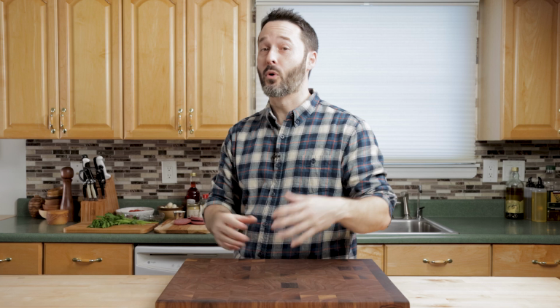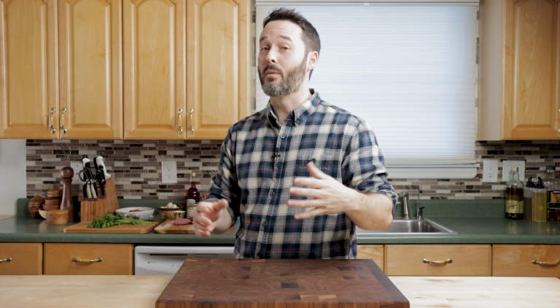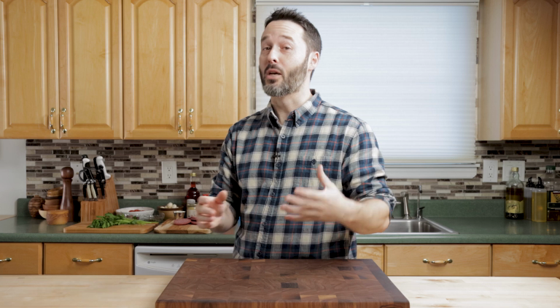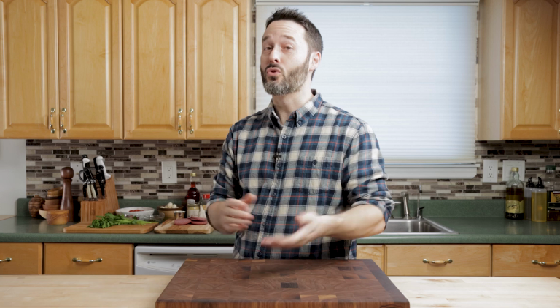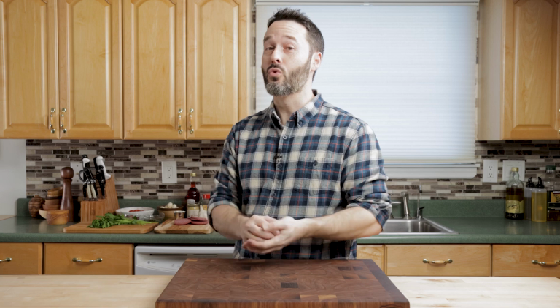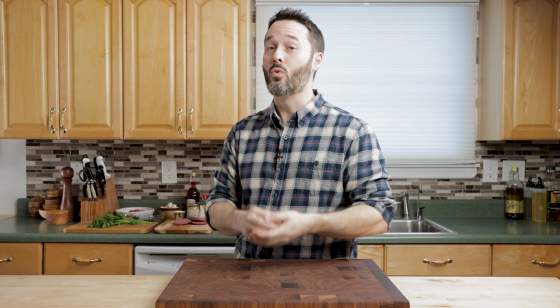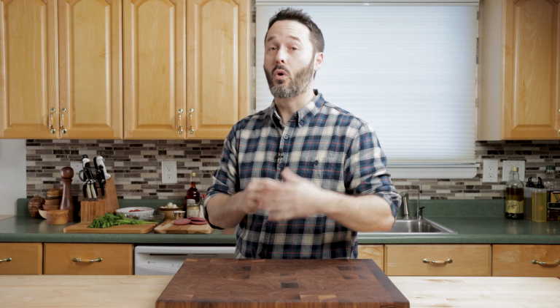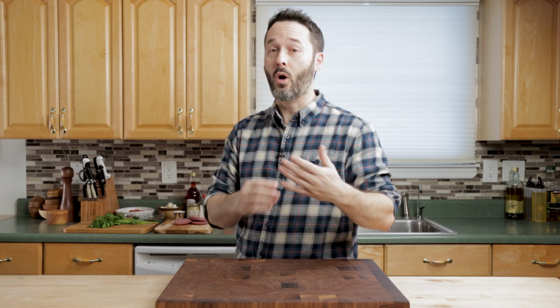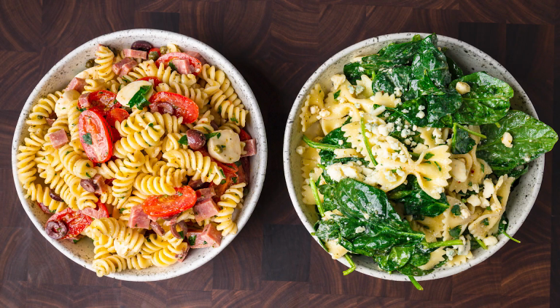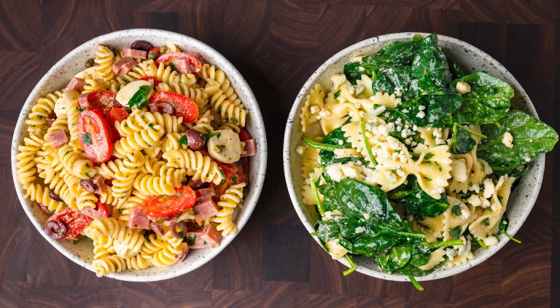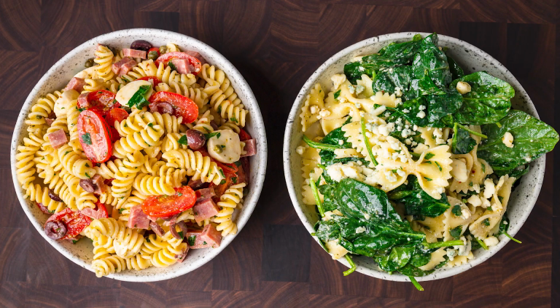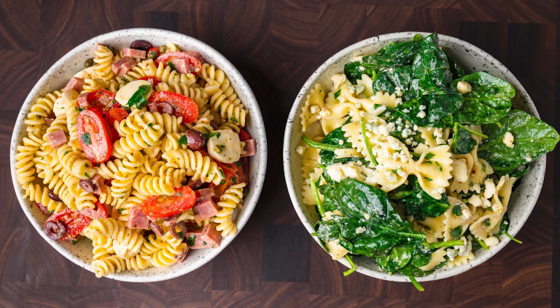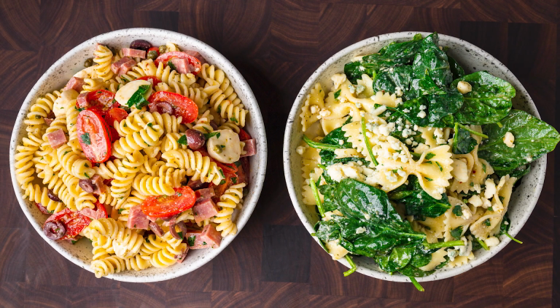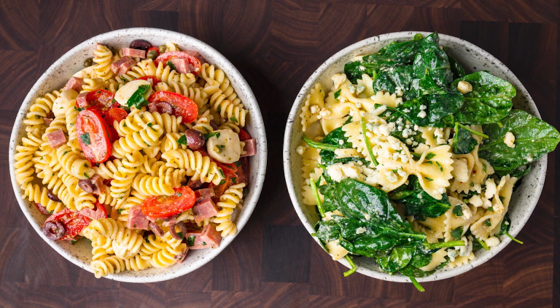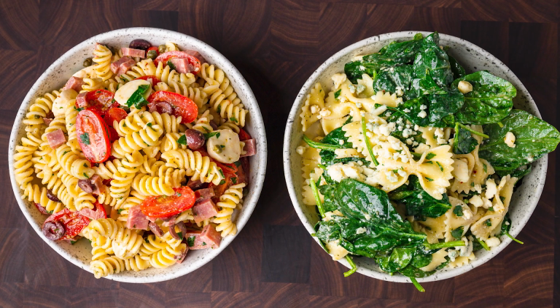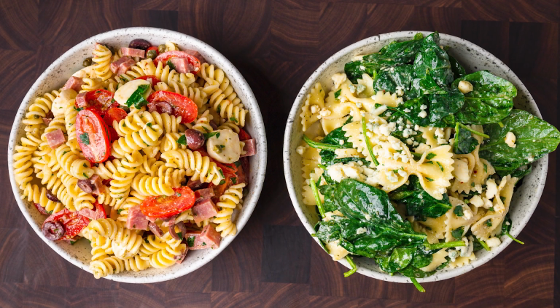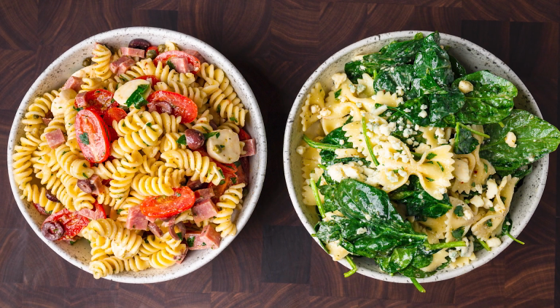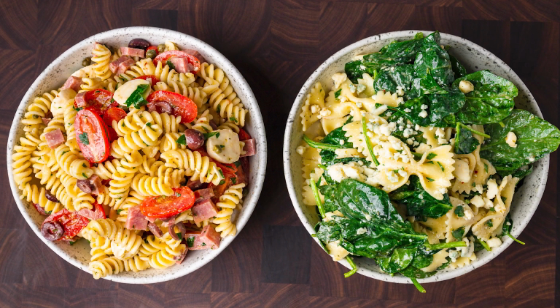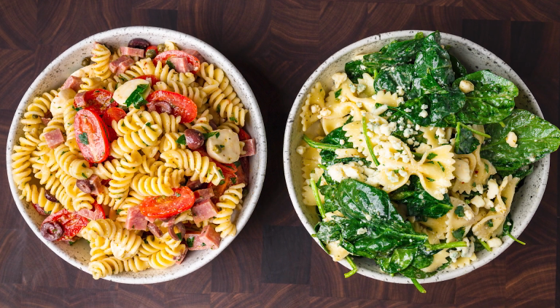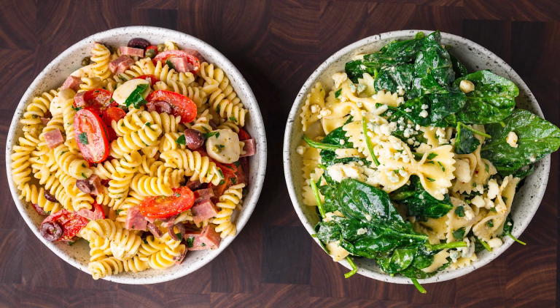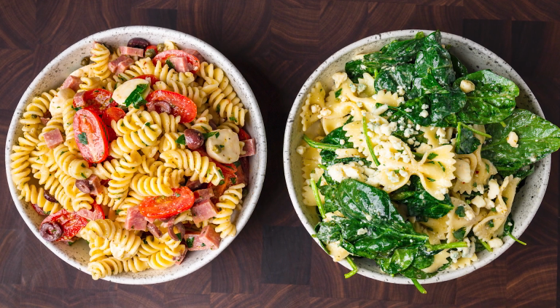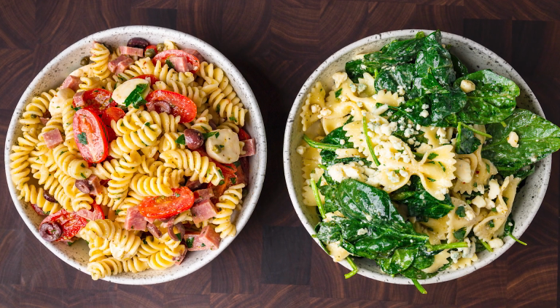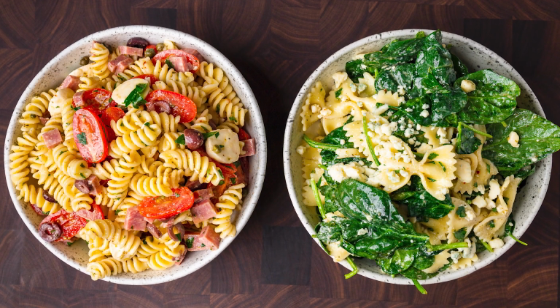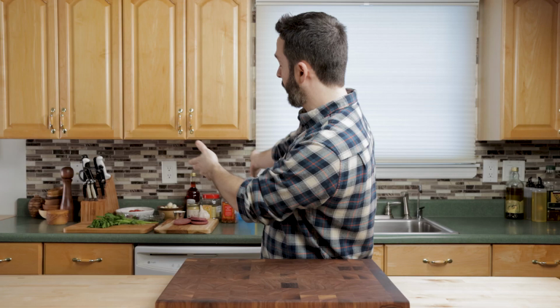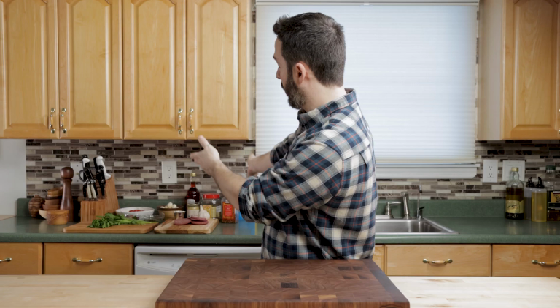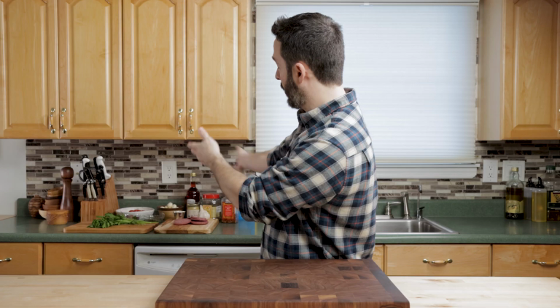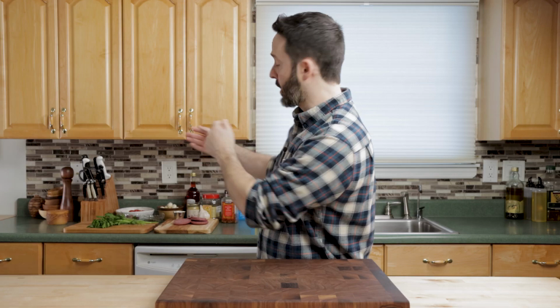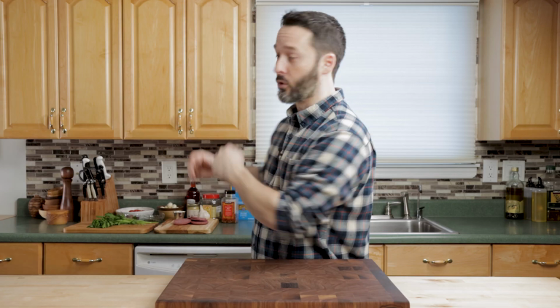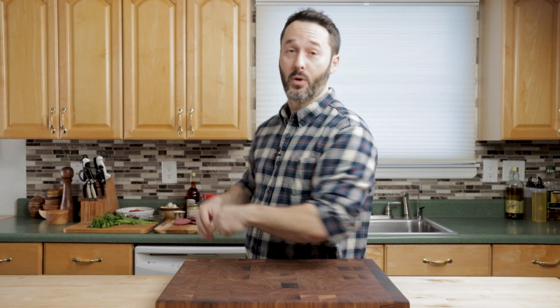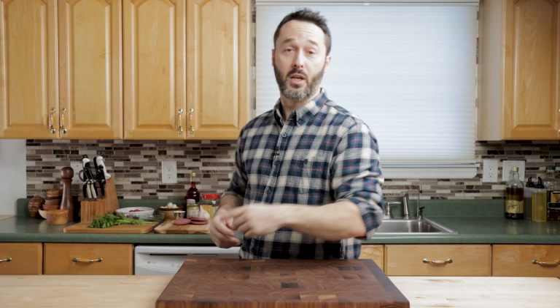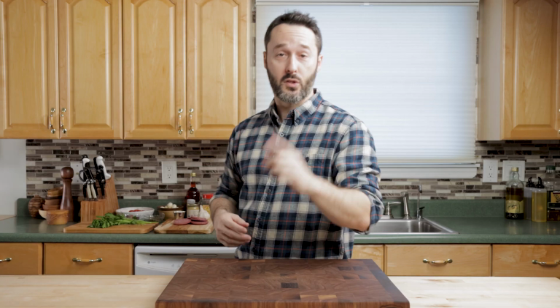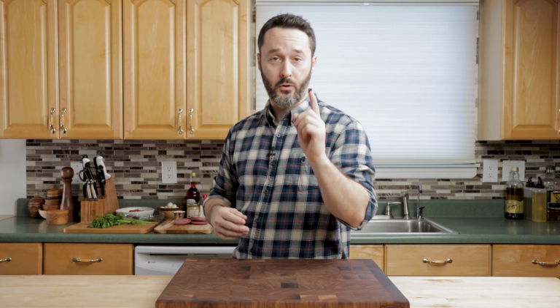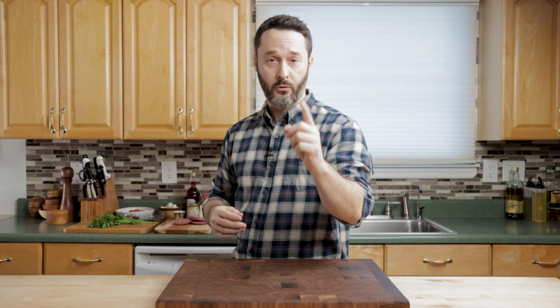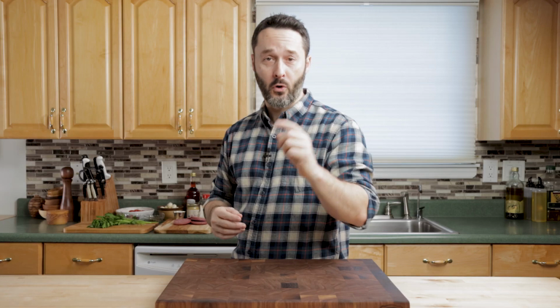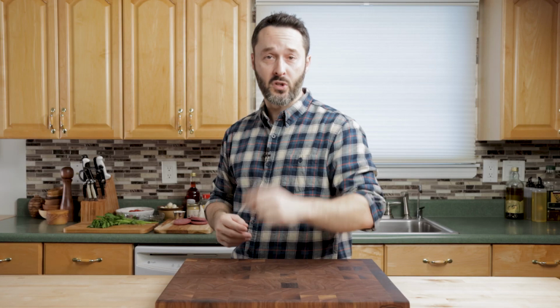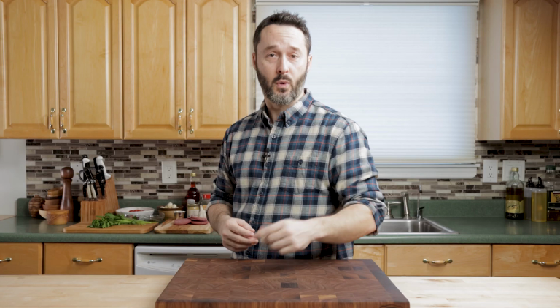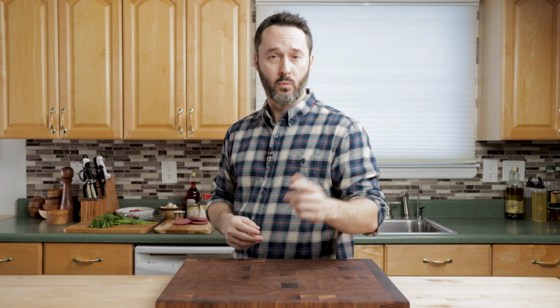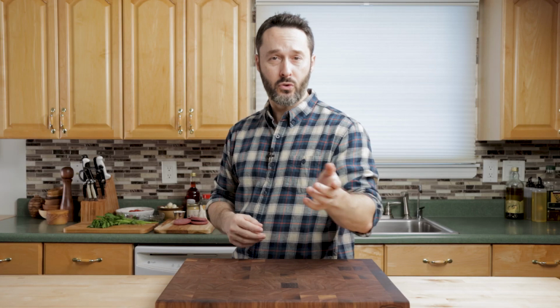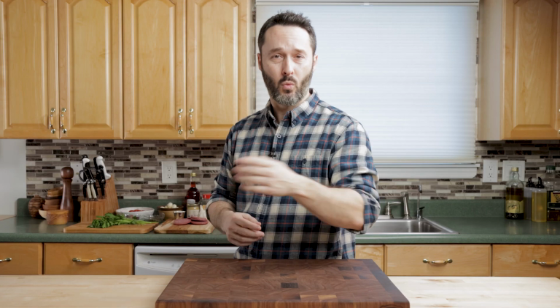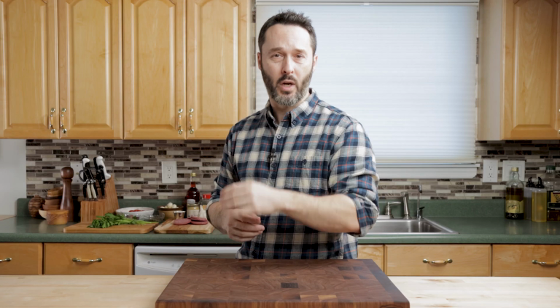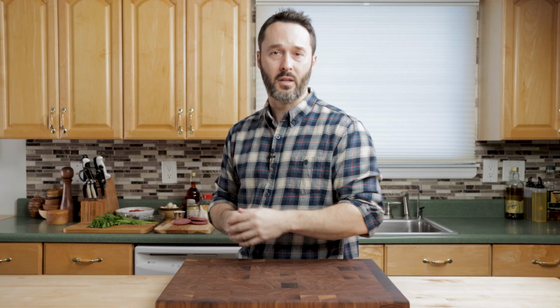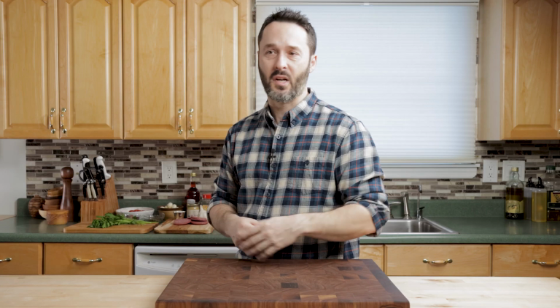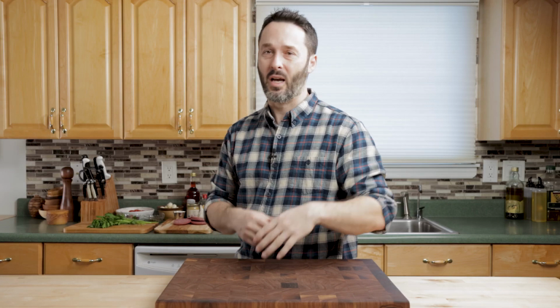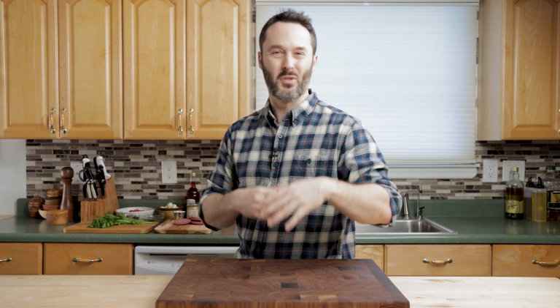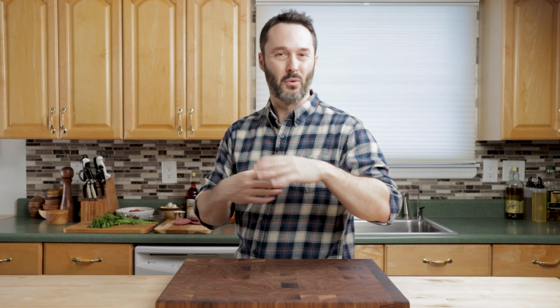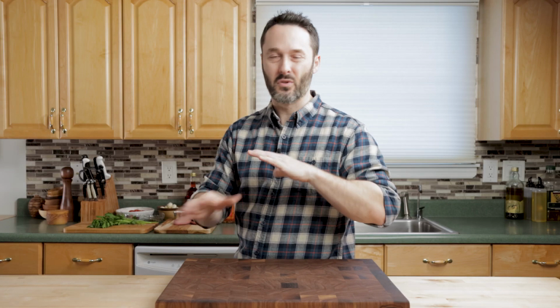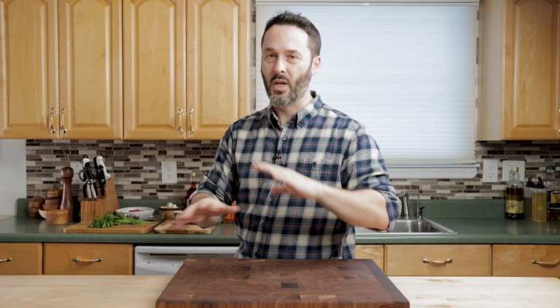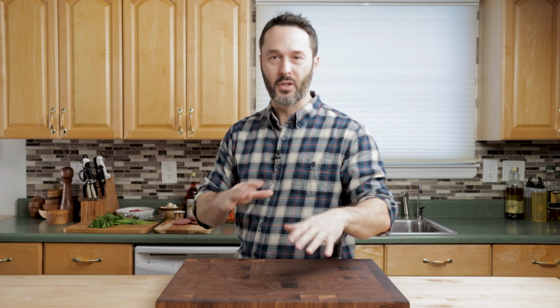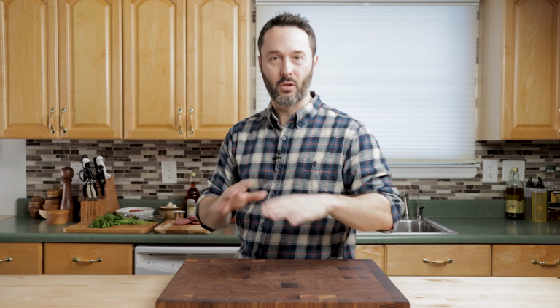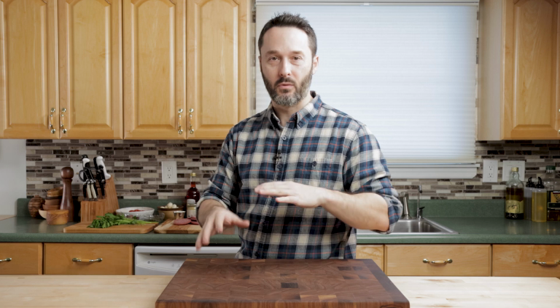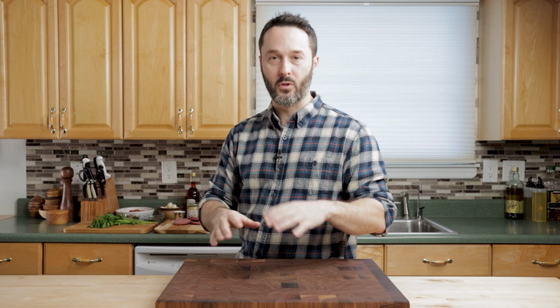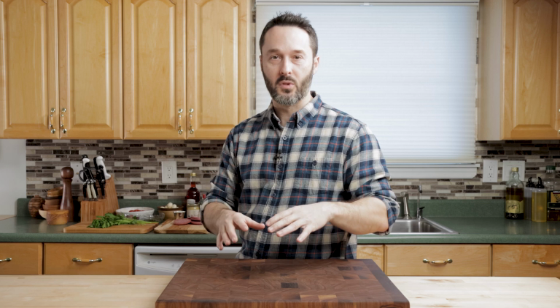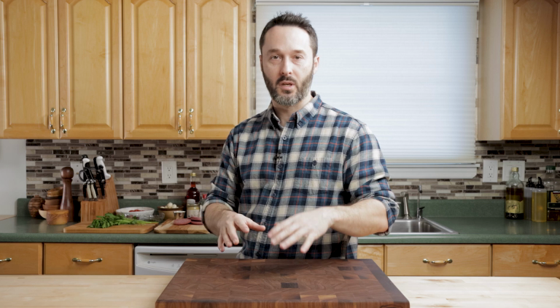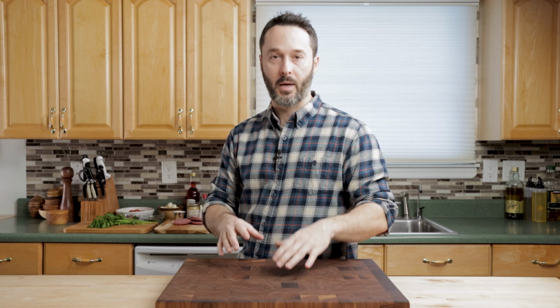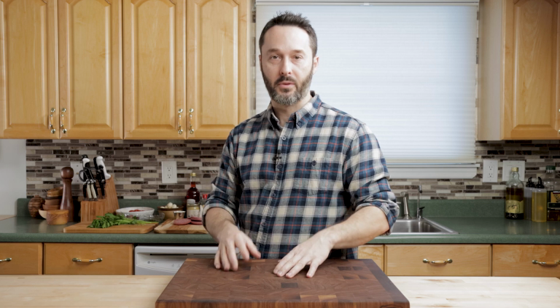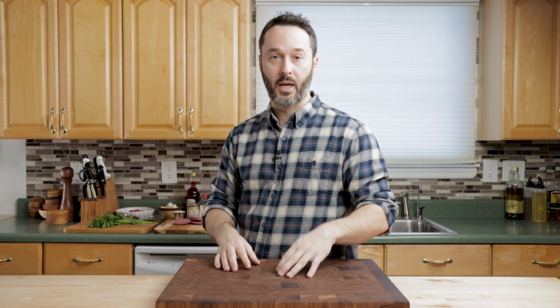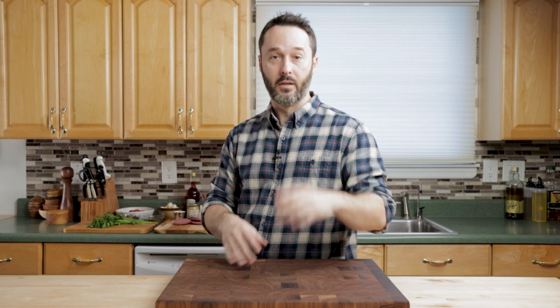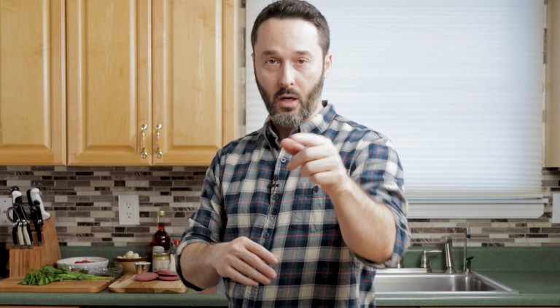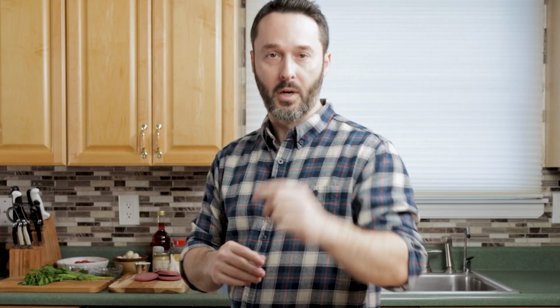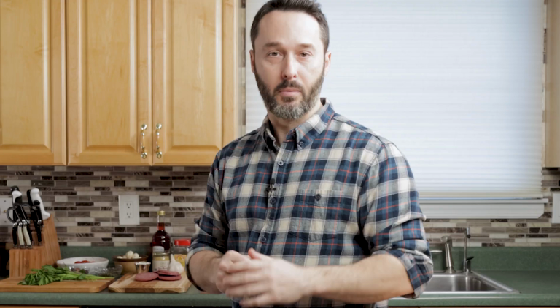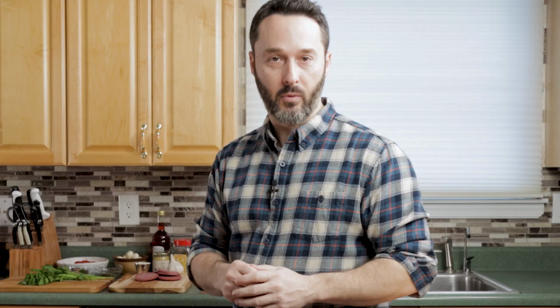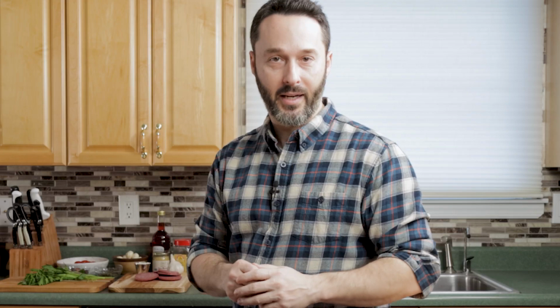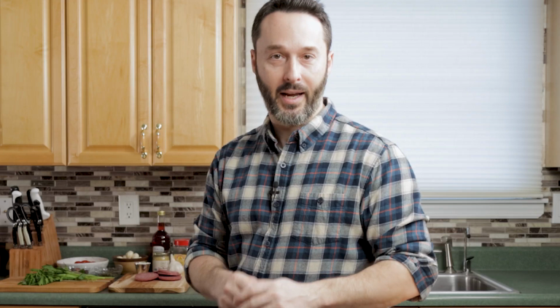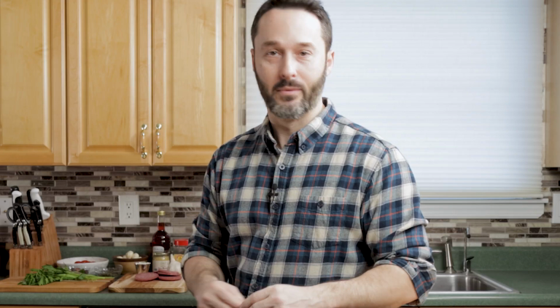We're going to make two awesome pasta salads today. Let's go over all the ingredients for the first one. We'll do one at a time so there's nothing confusing about that. Coming up right now.